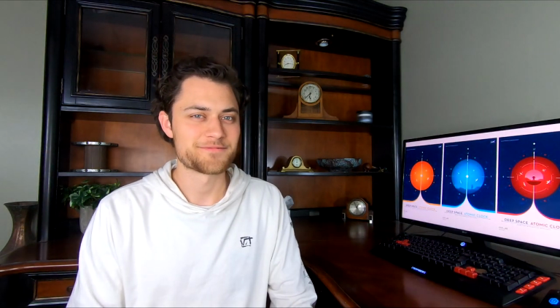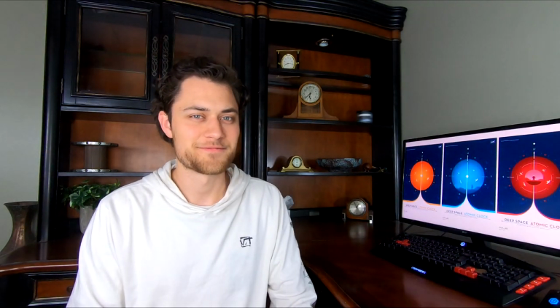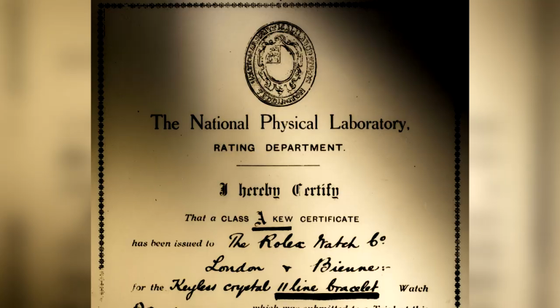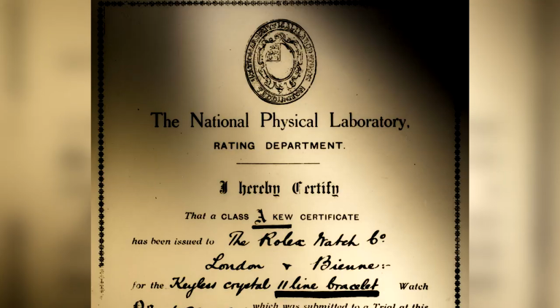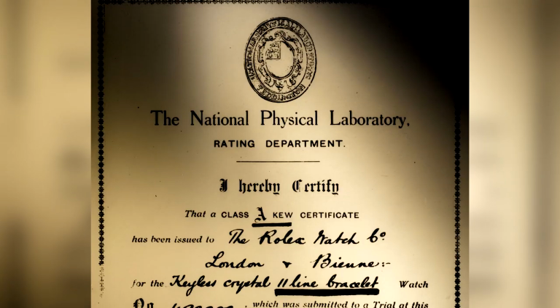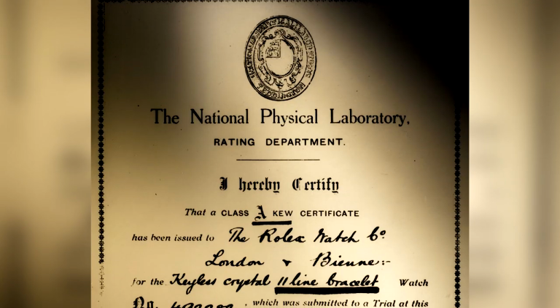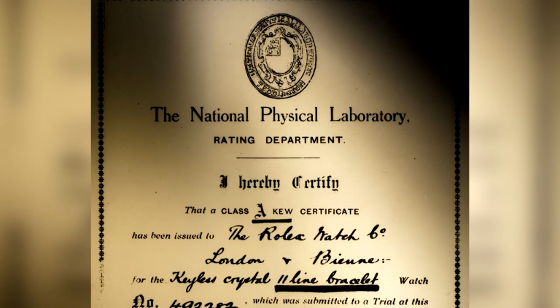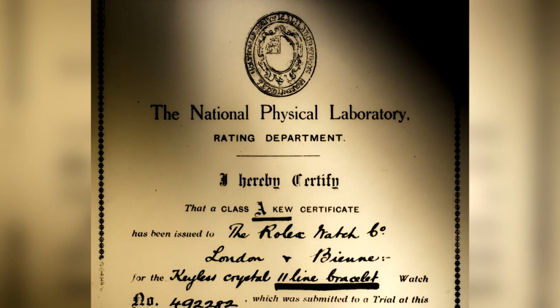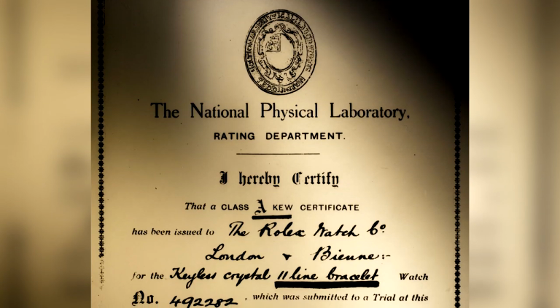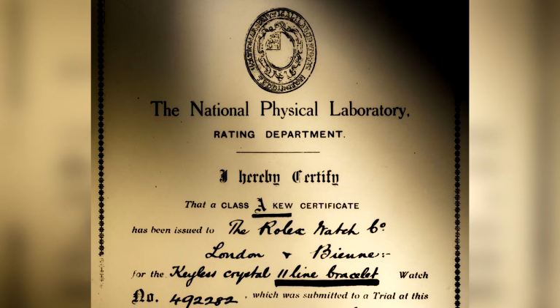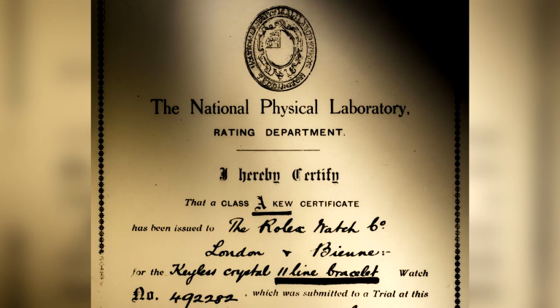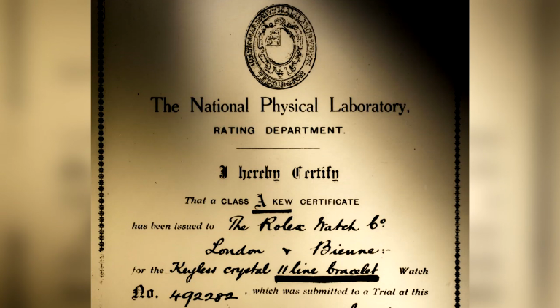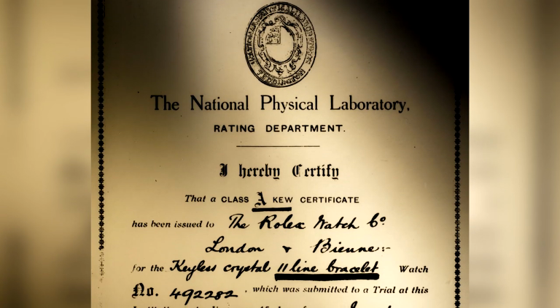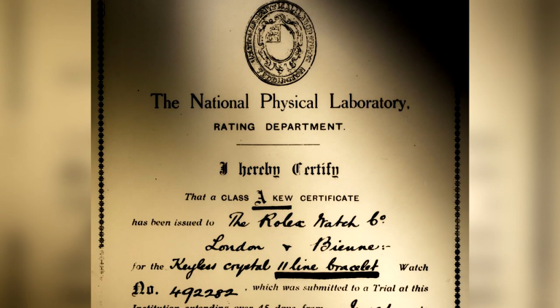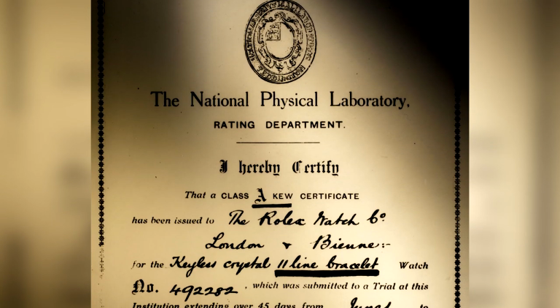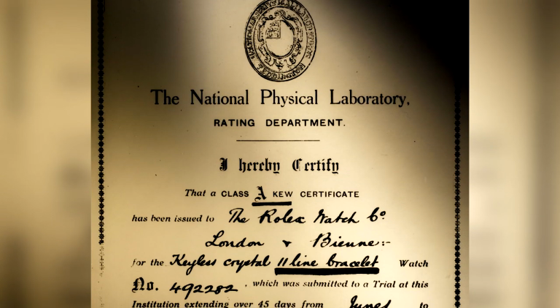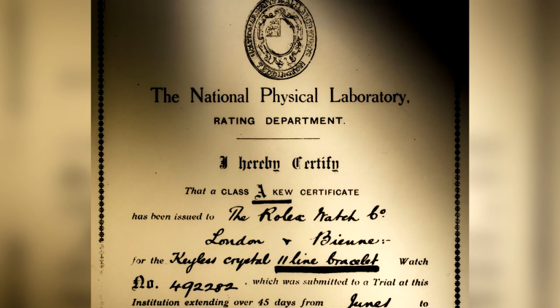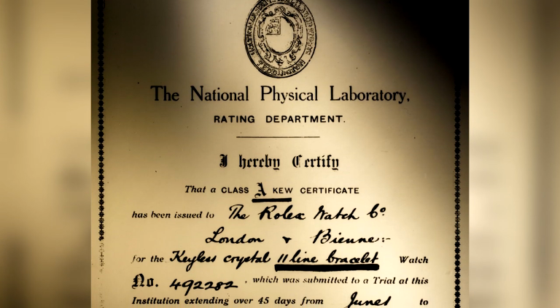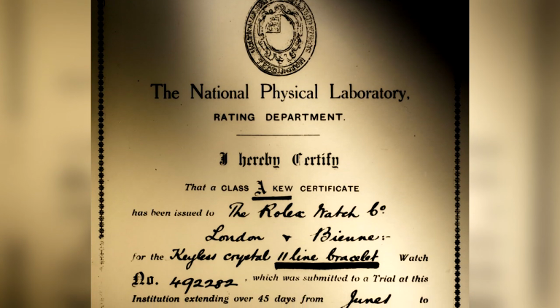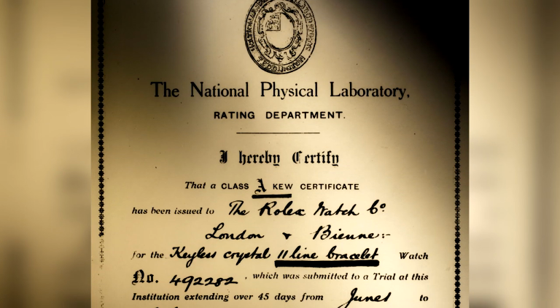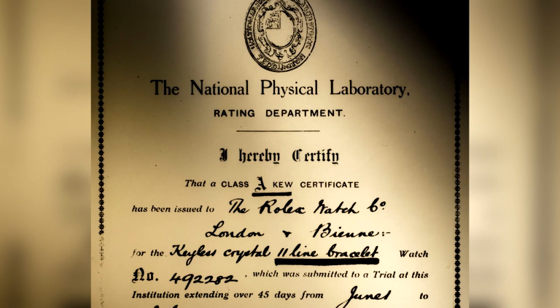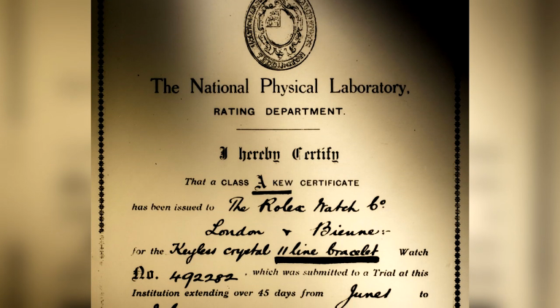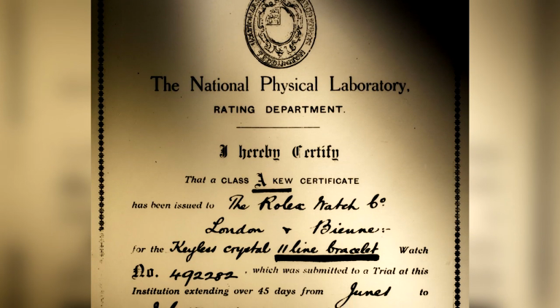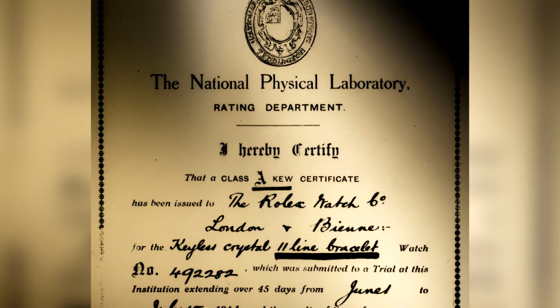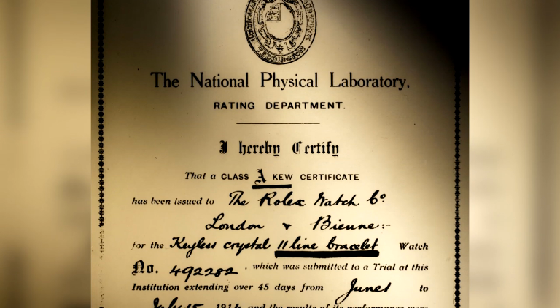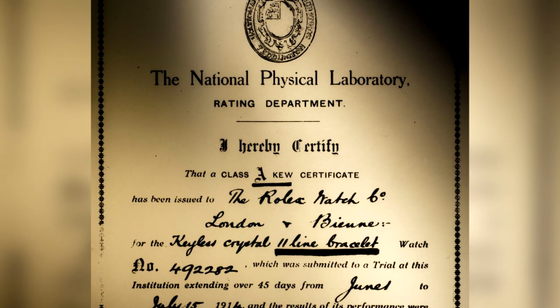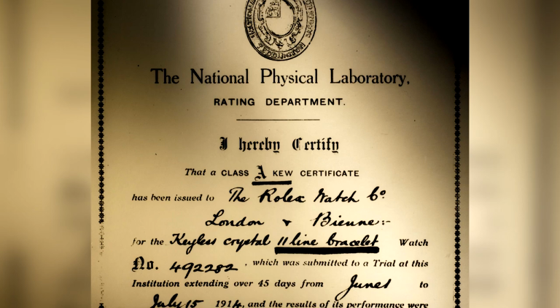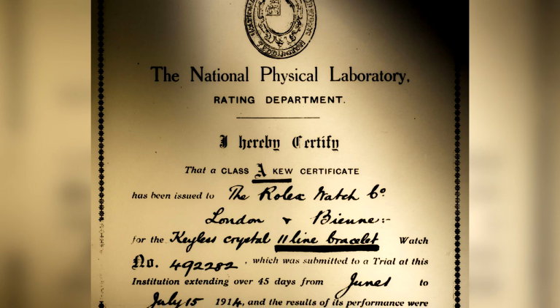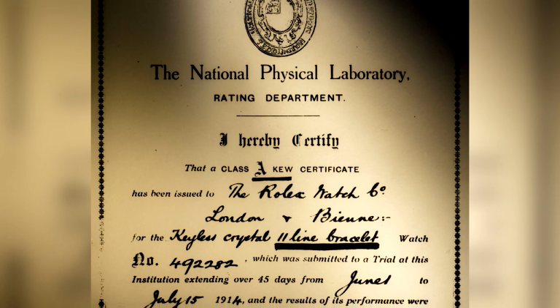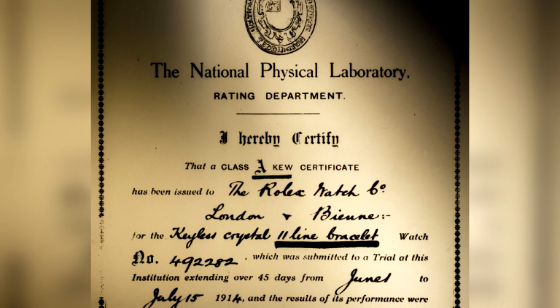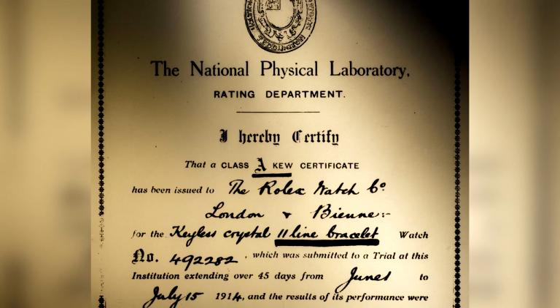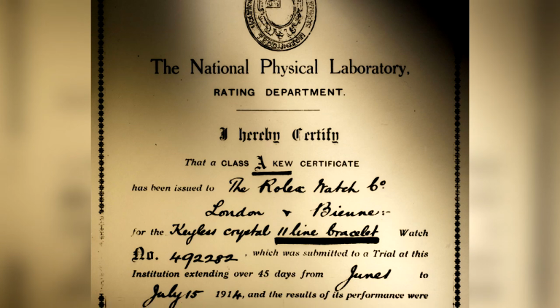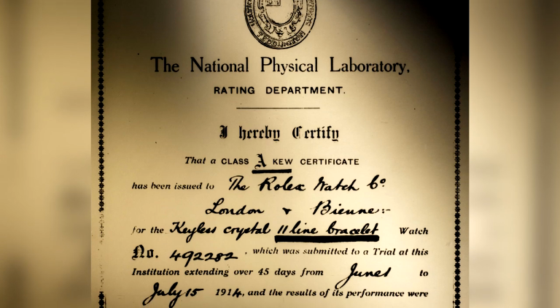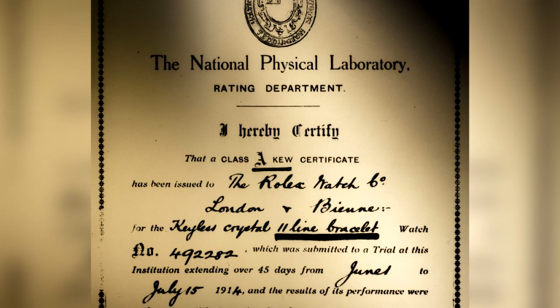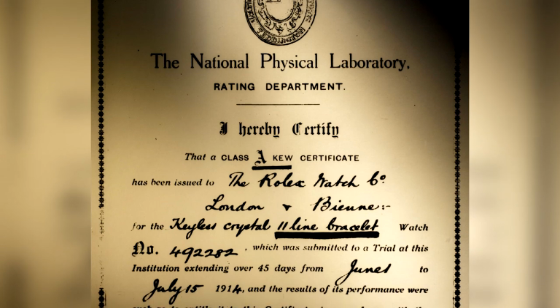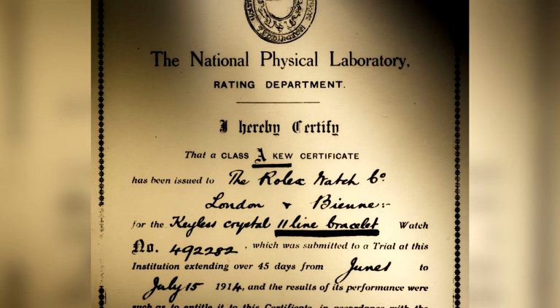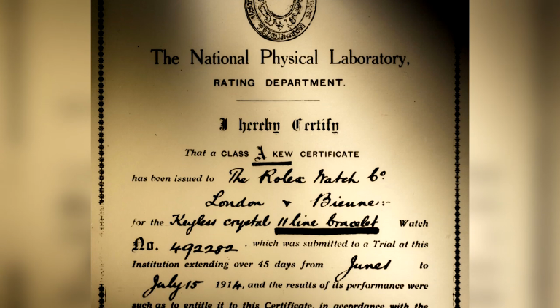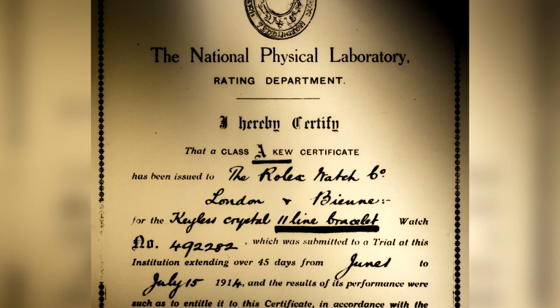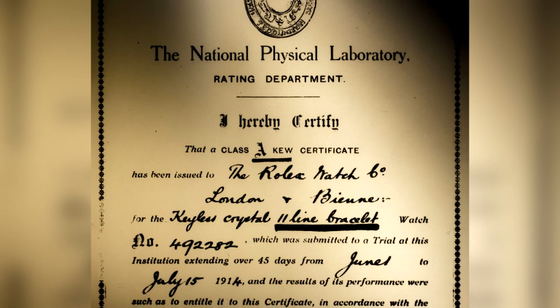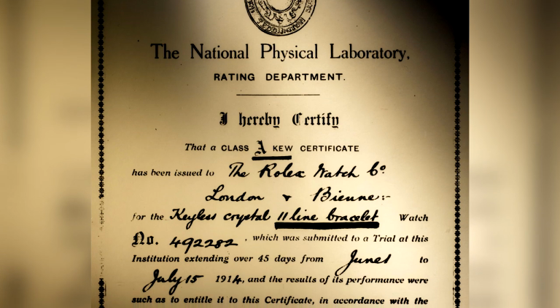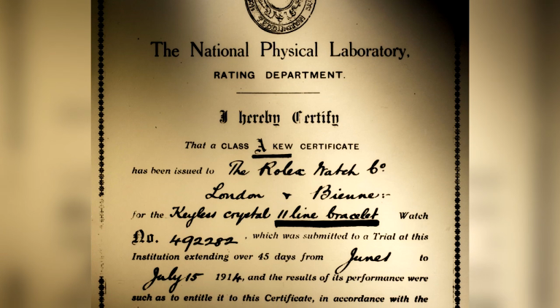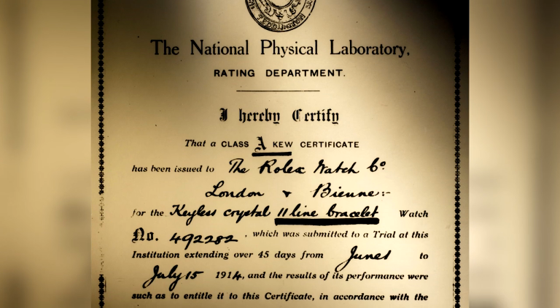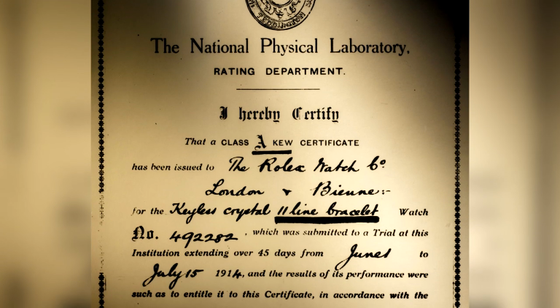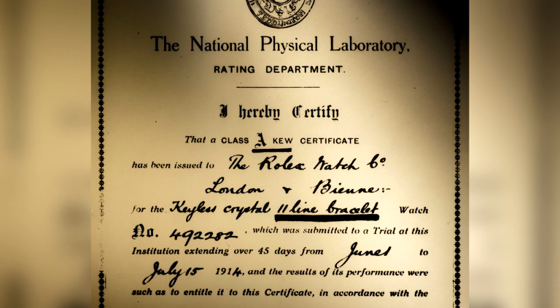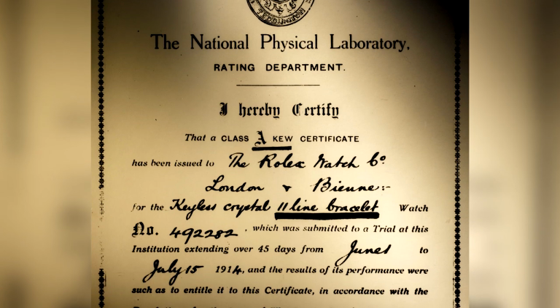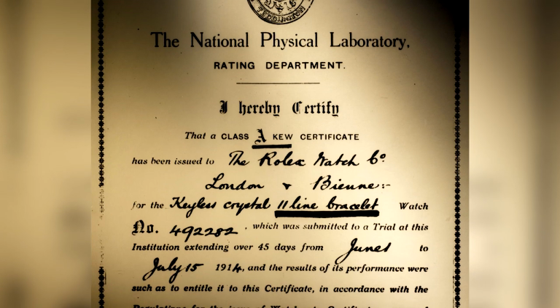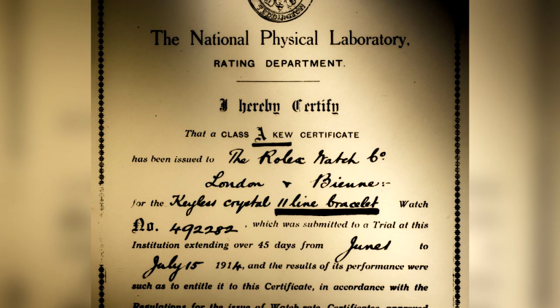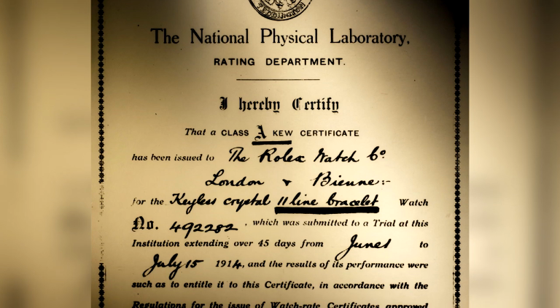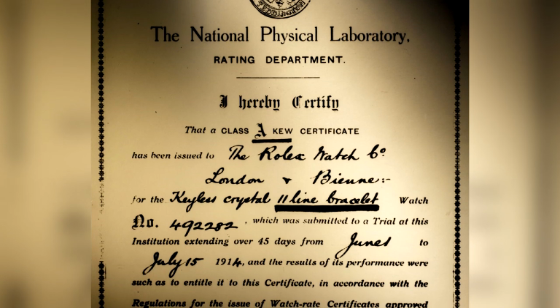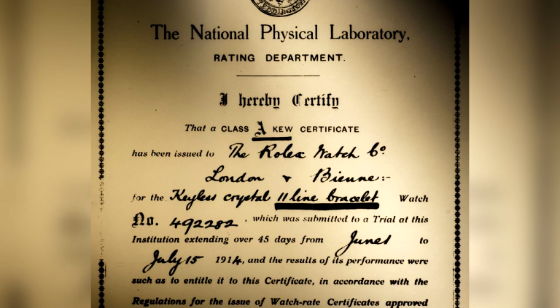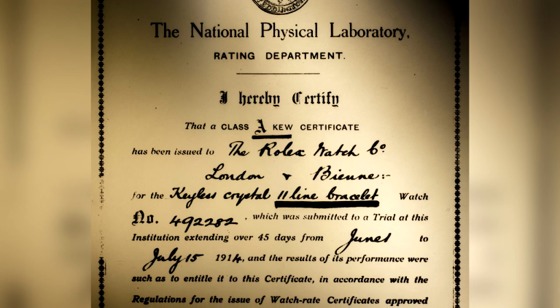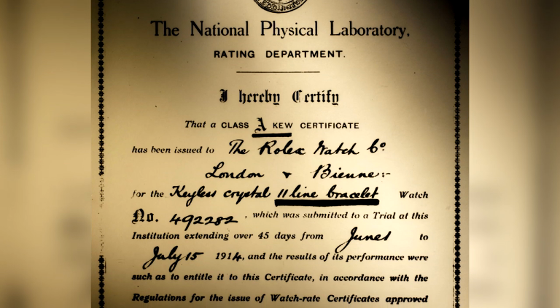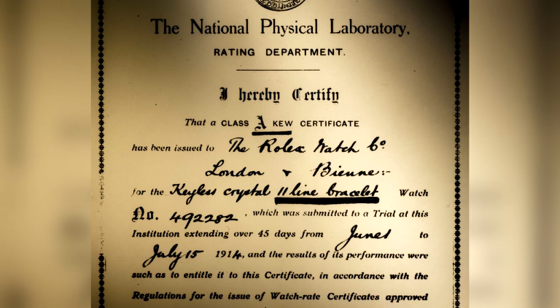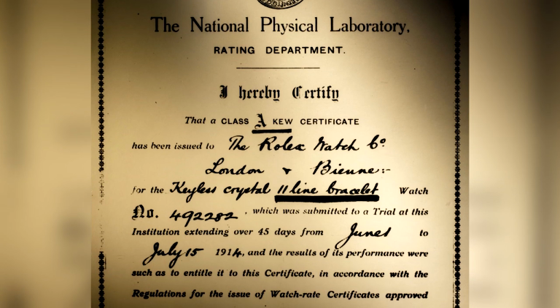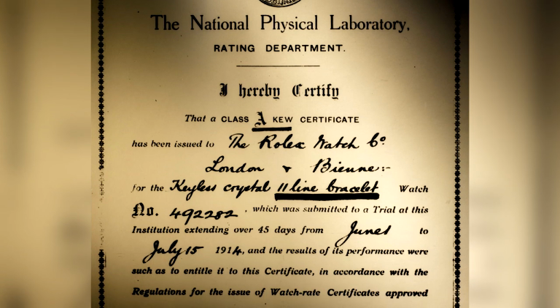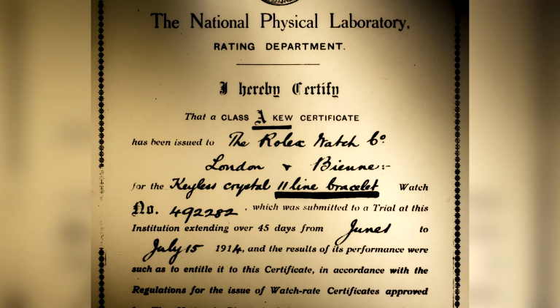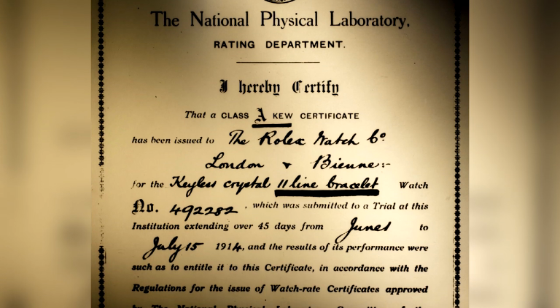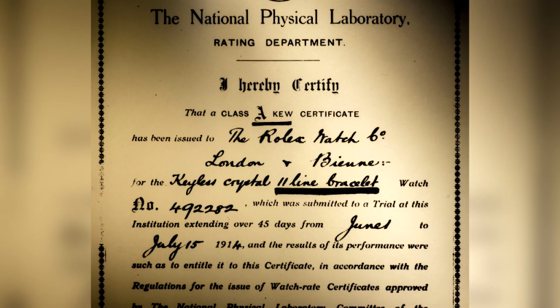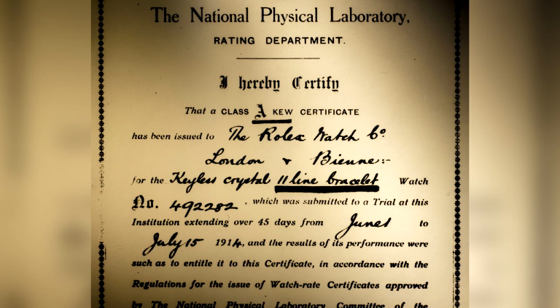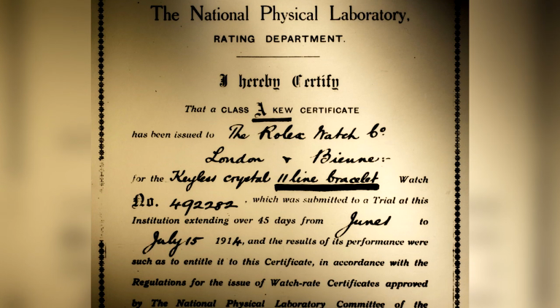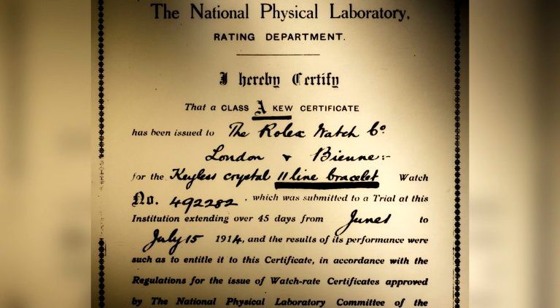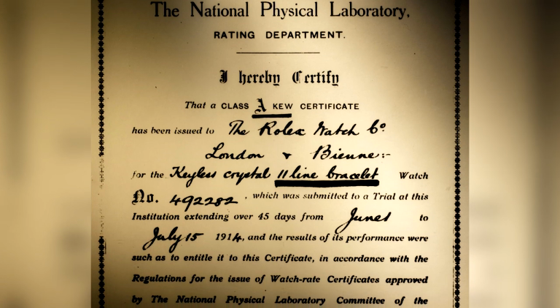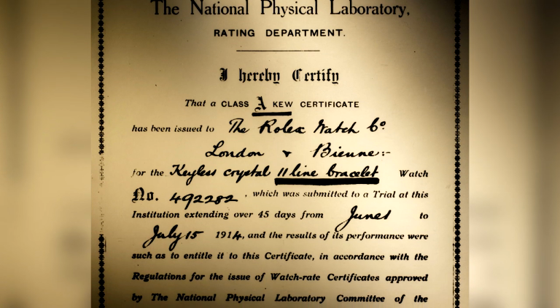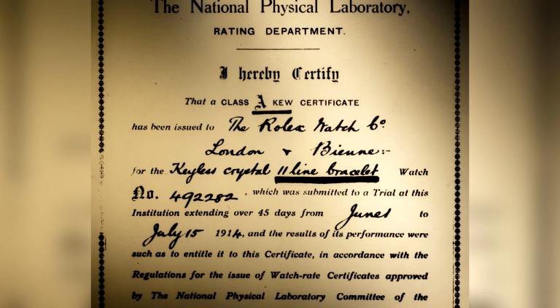The goal being: if an instrument passed tests, it was awarded a Kew certificate, a hallmark of excellence.